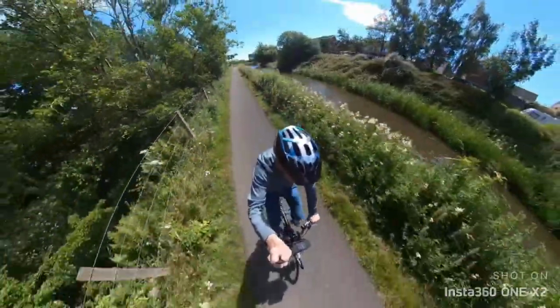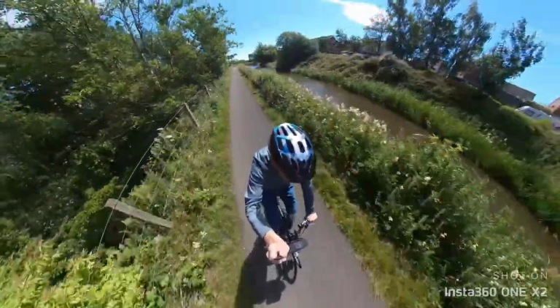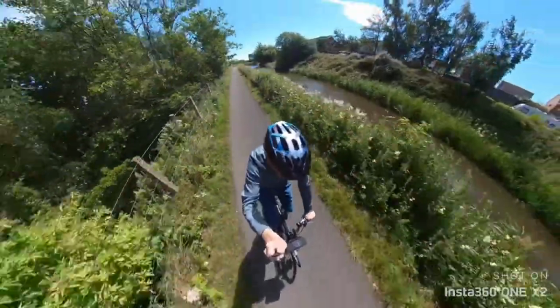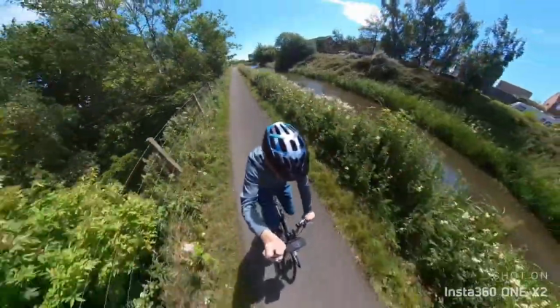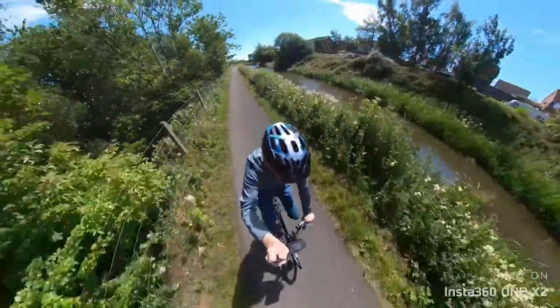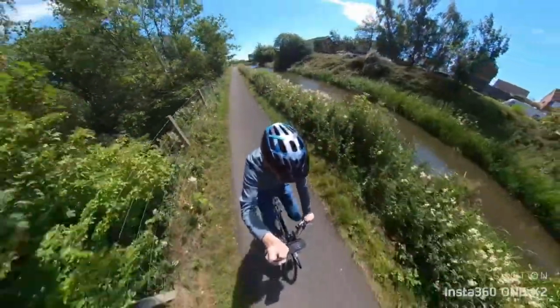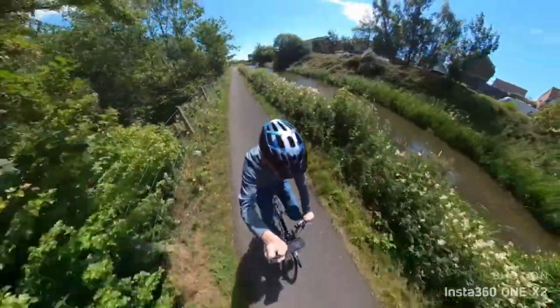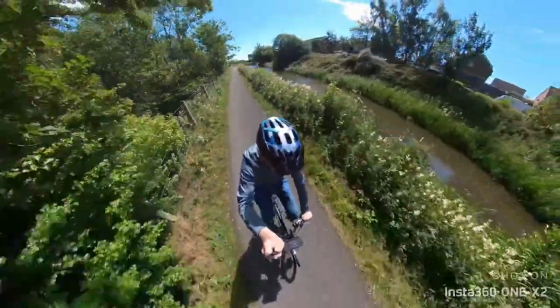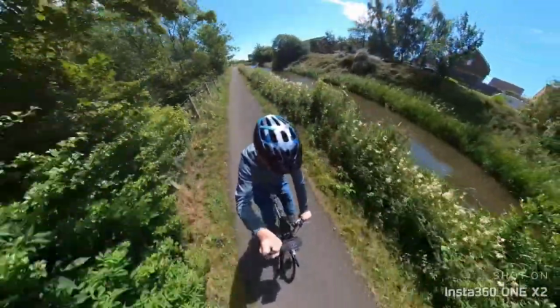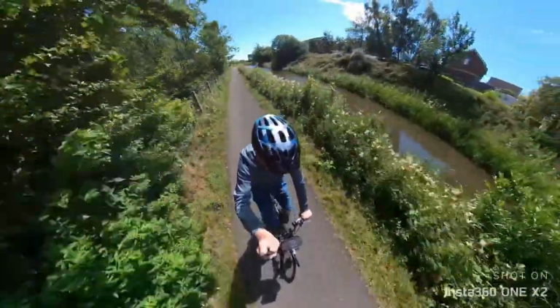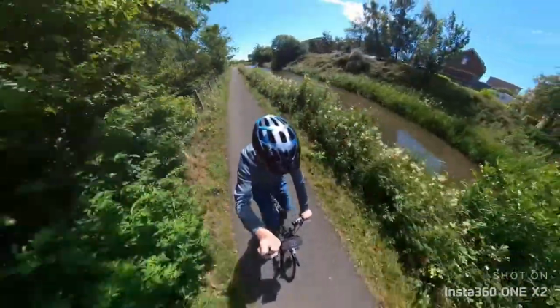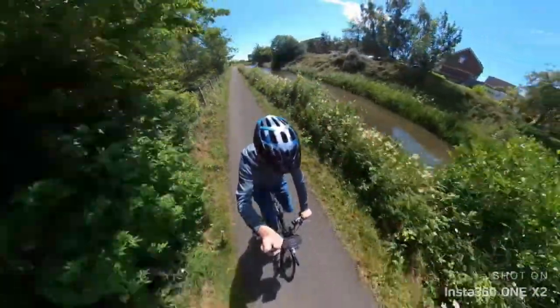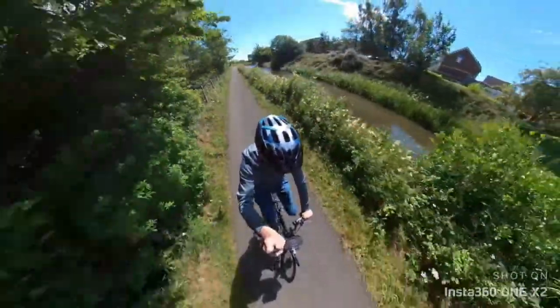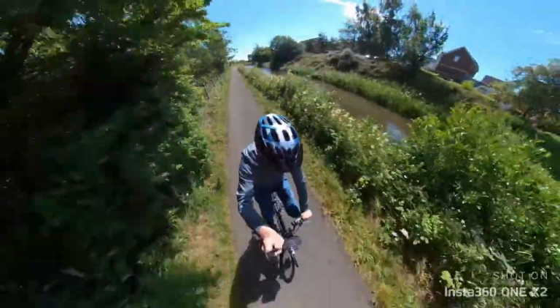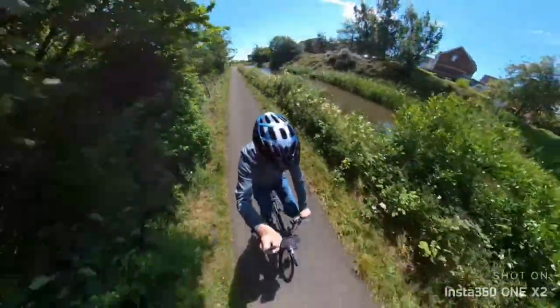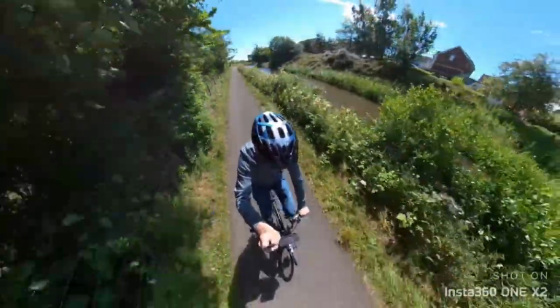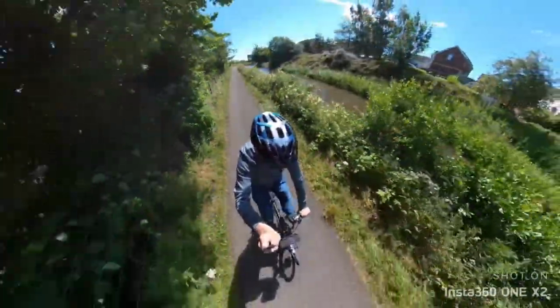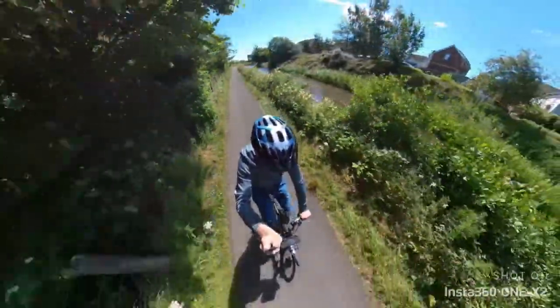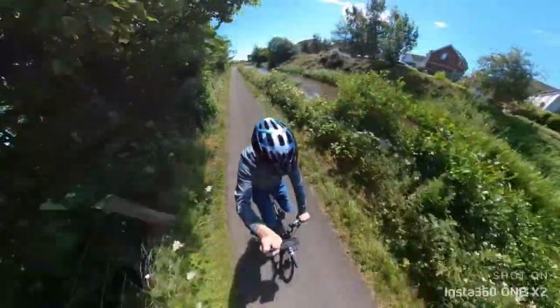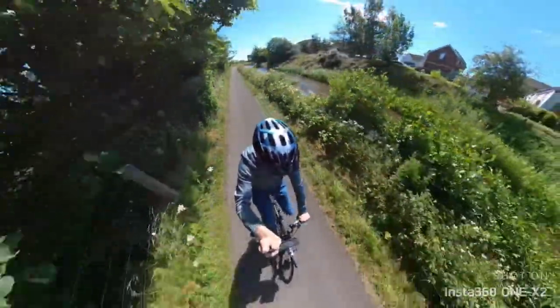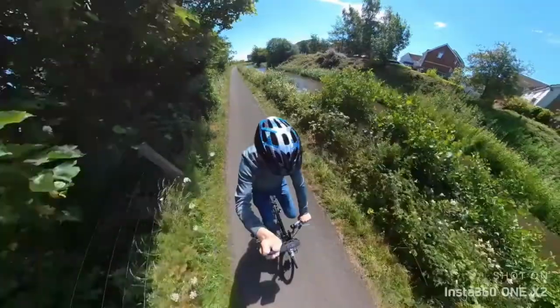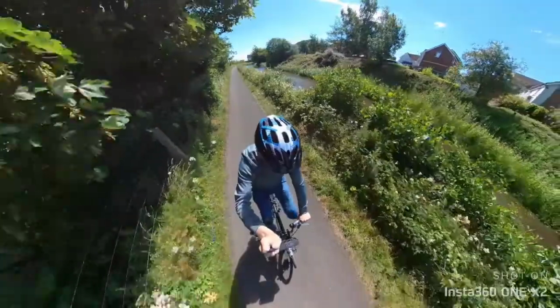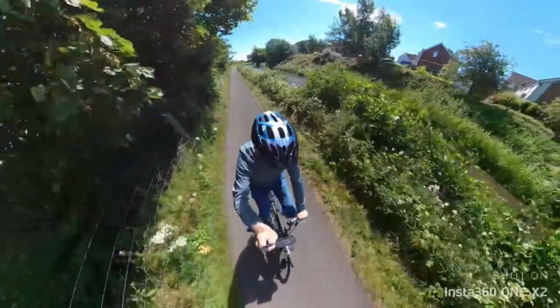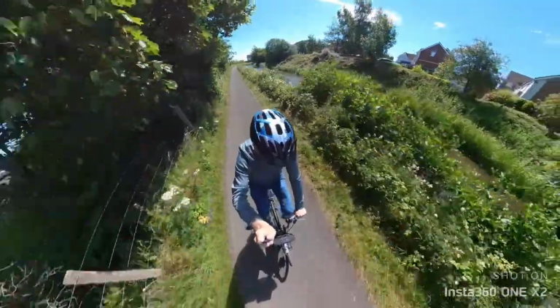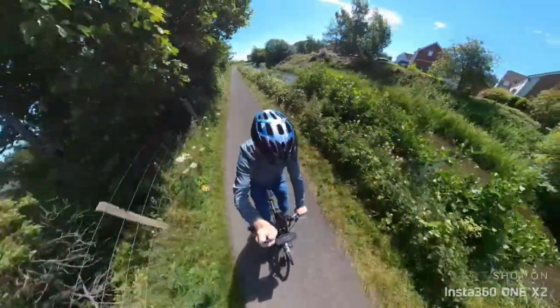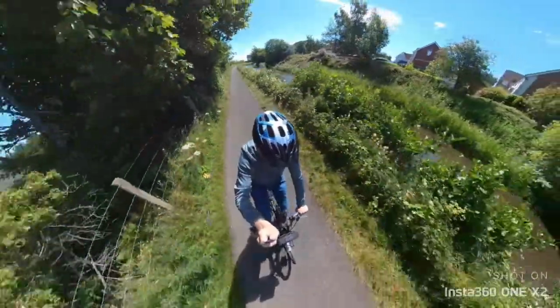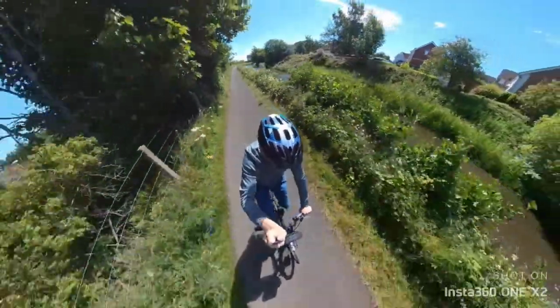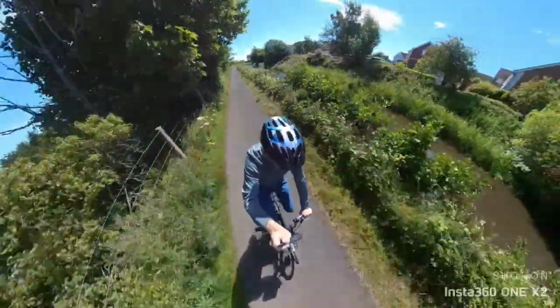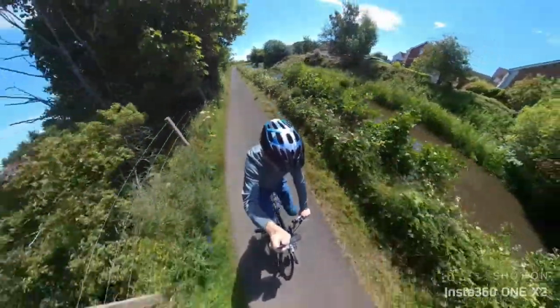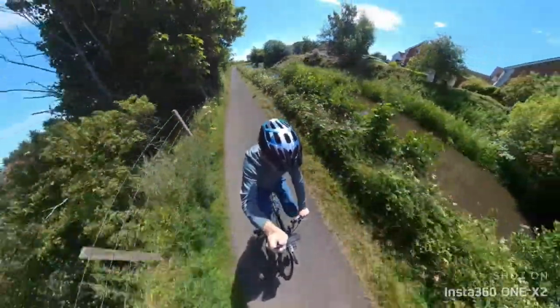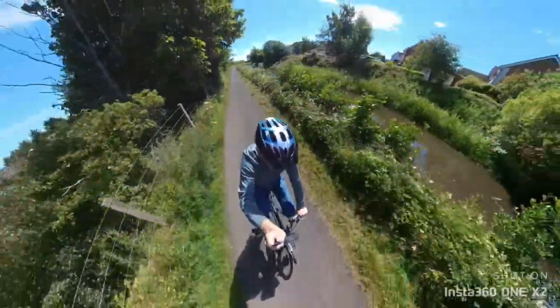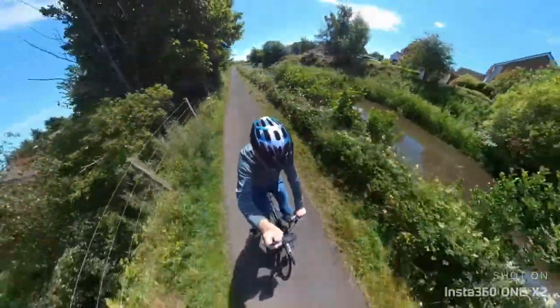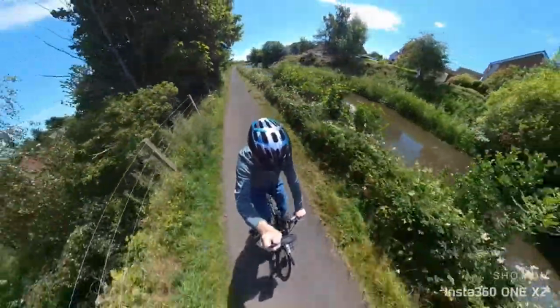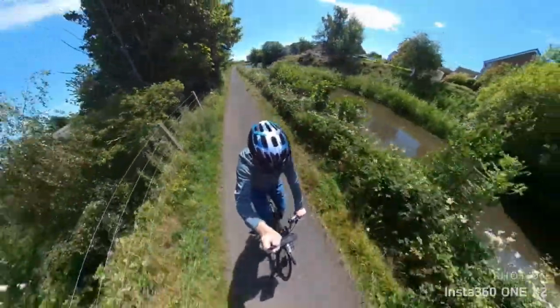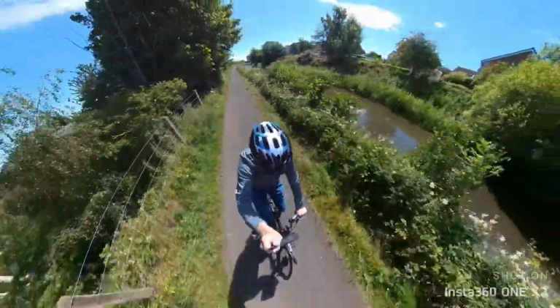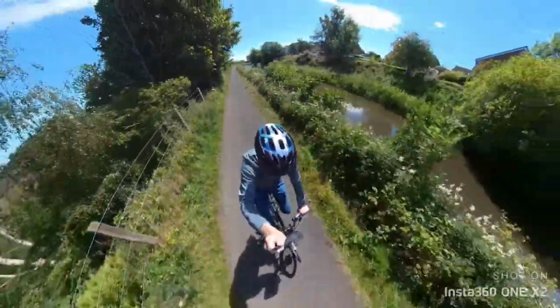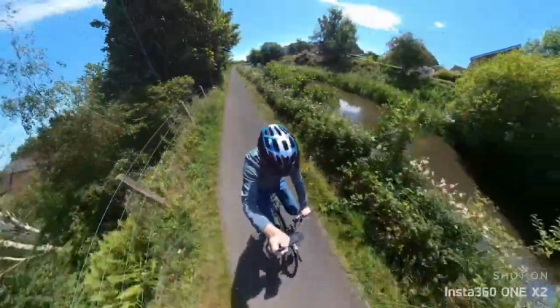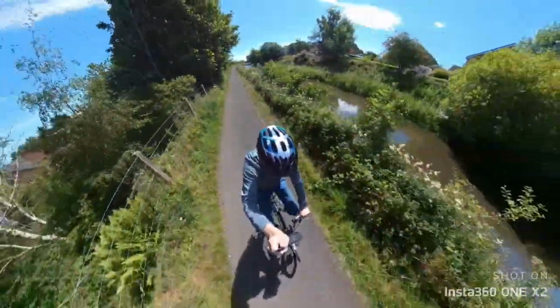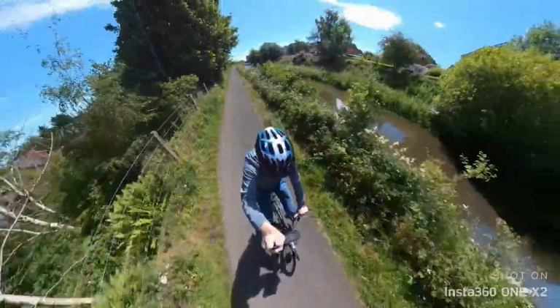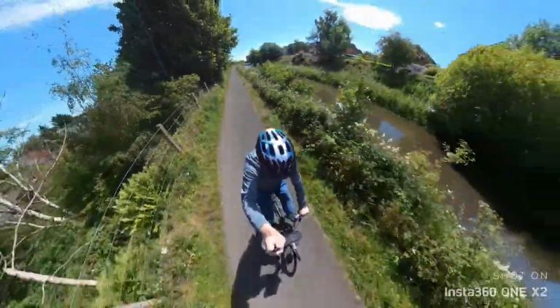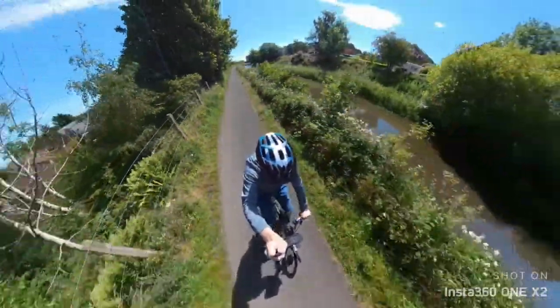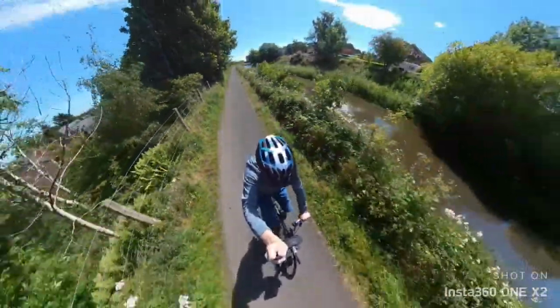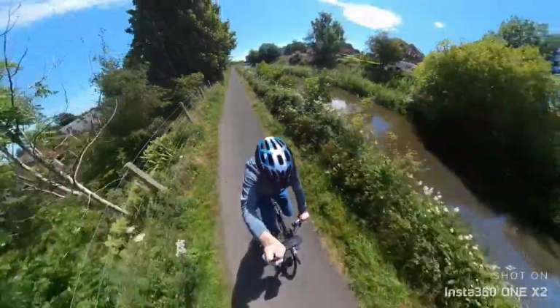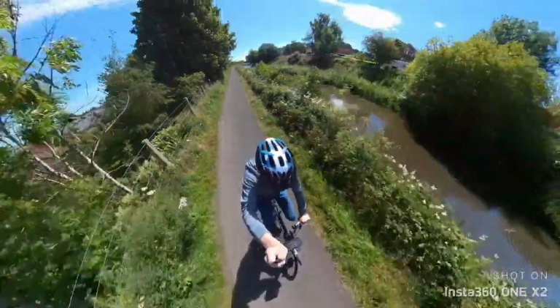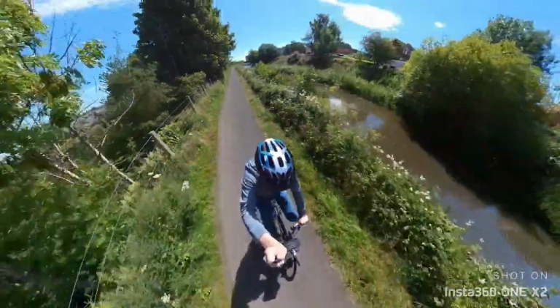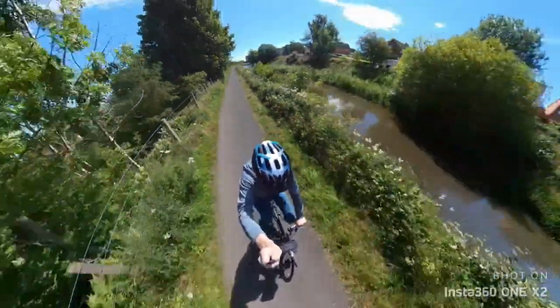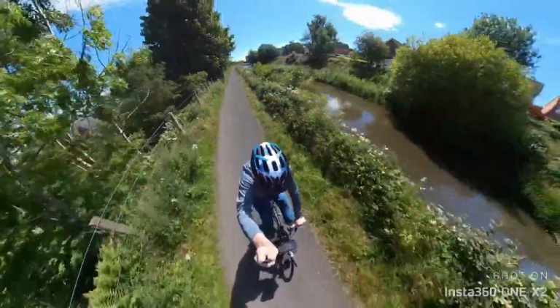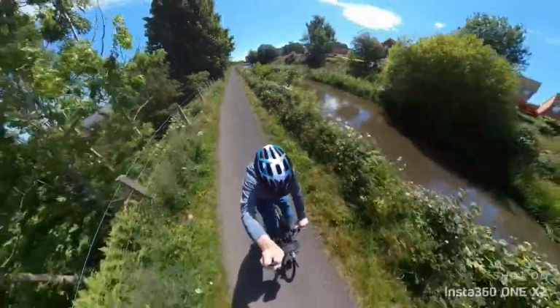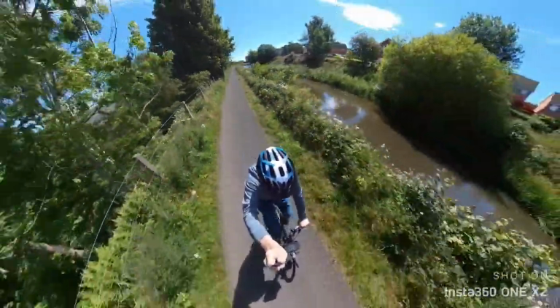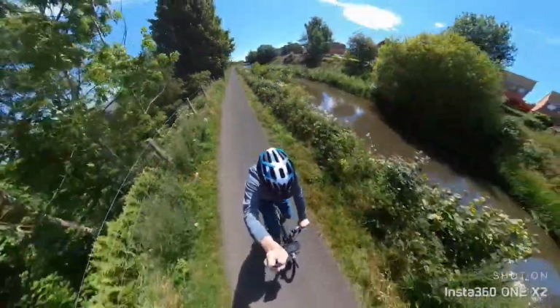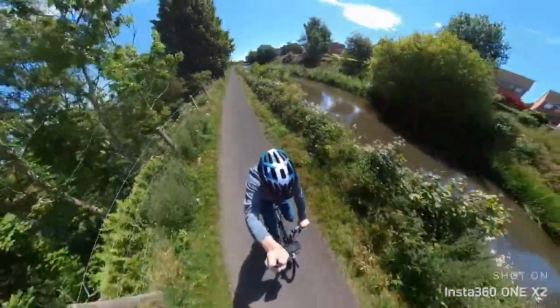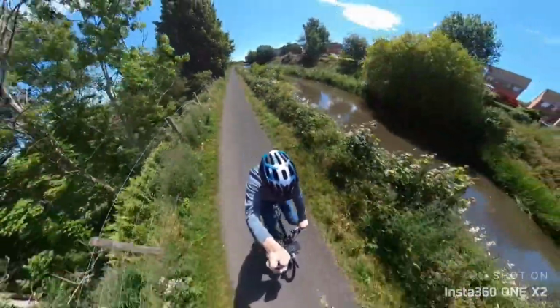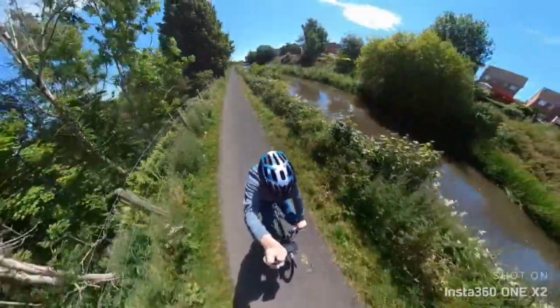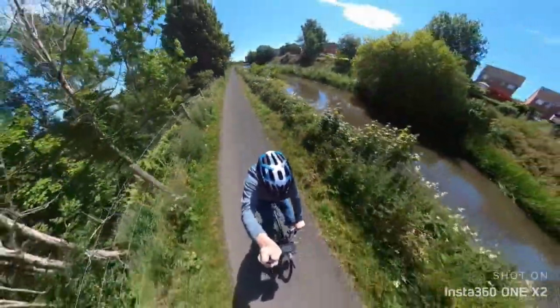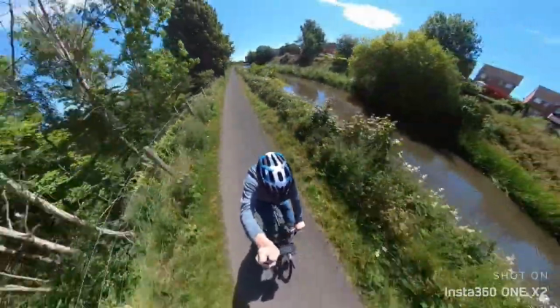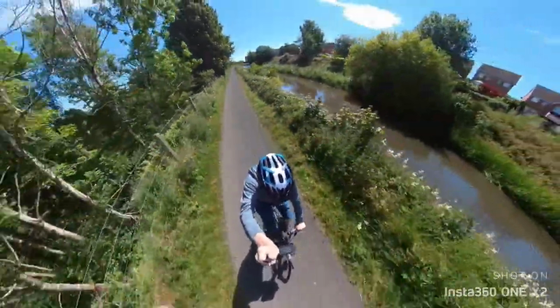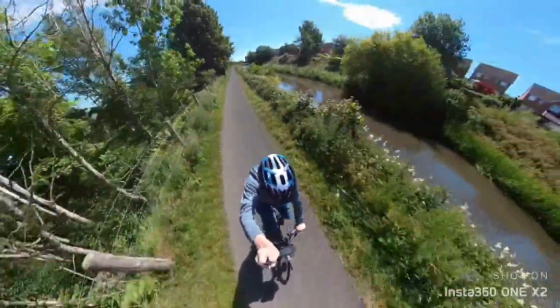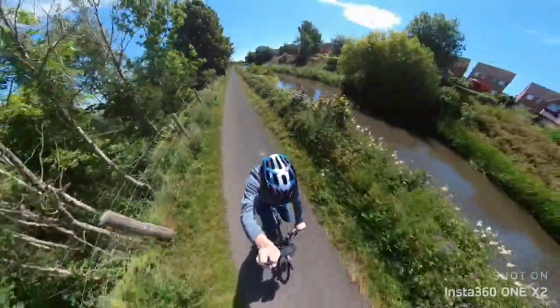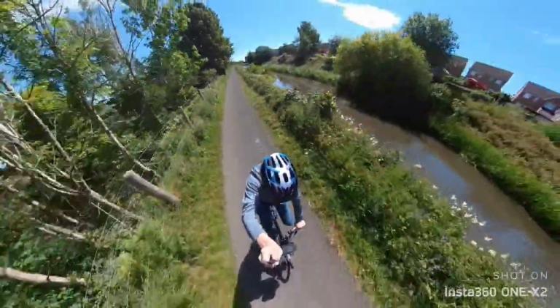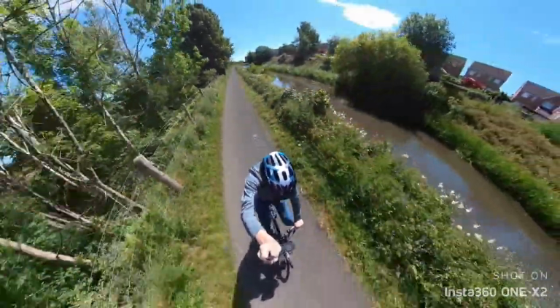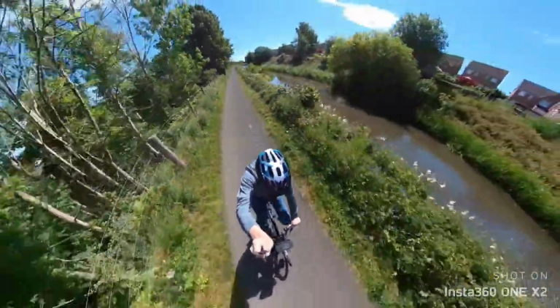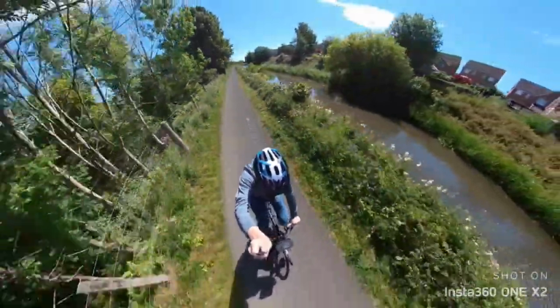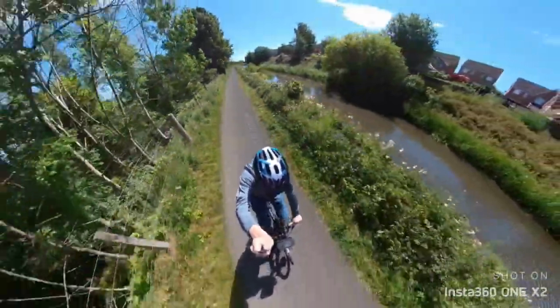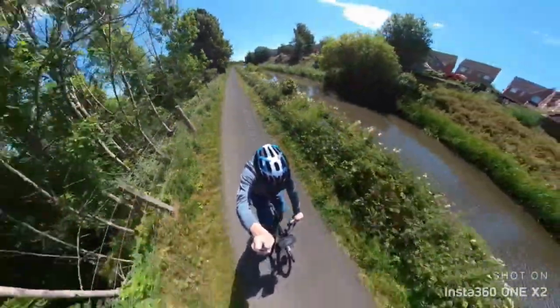This is me holding the selfie stick in an upright position trying to get a sort of drone-type shot.